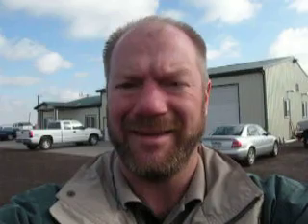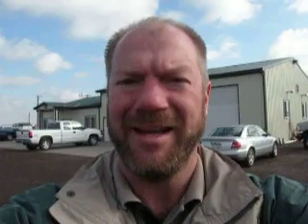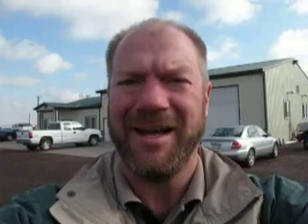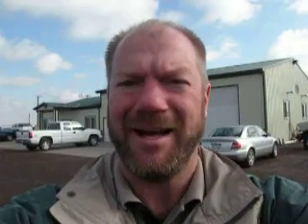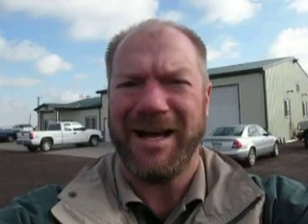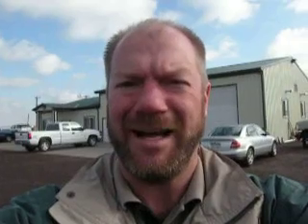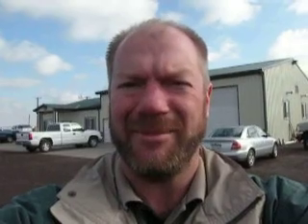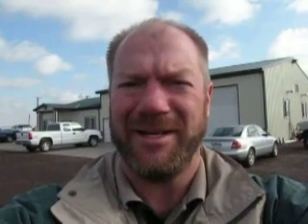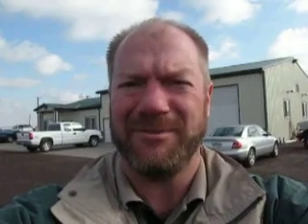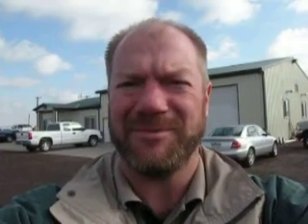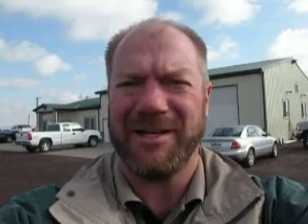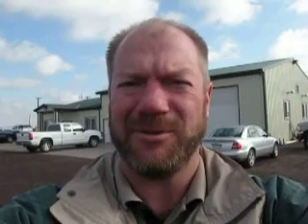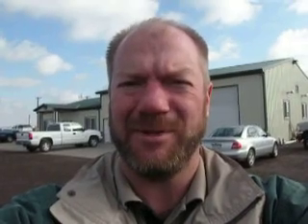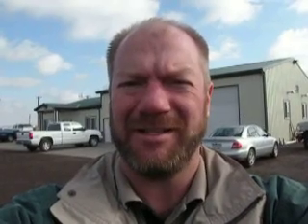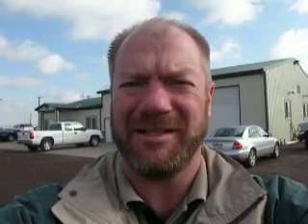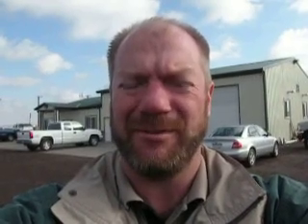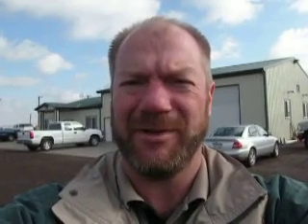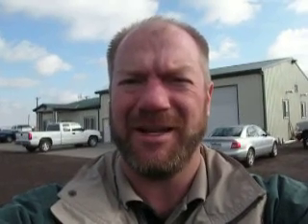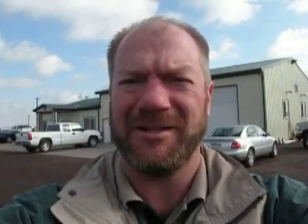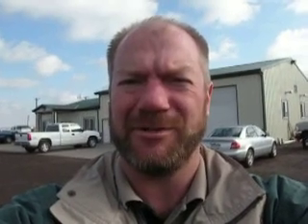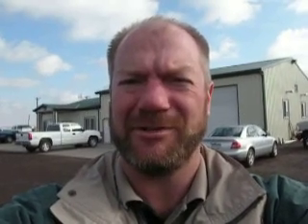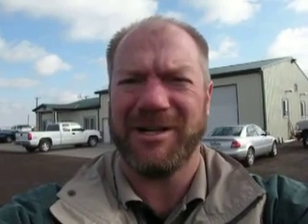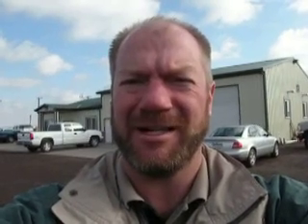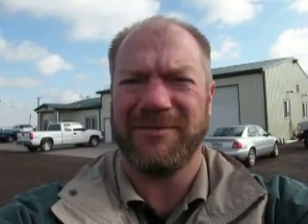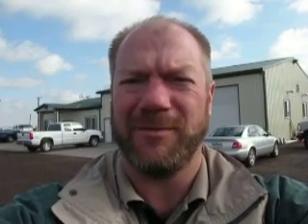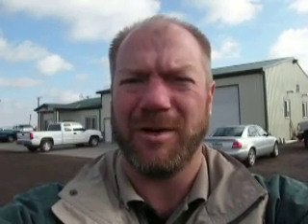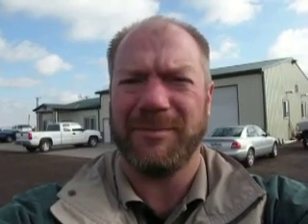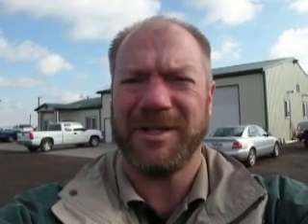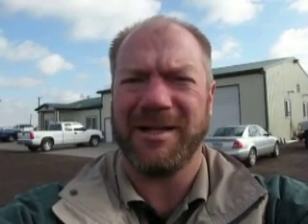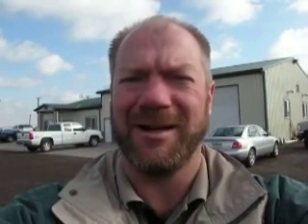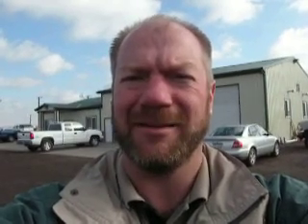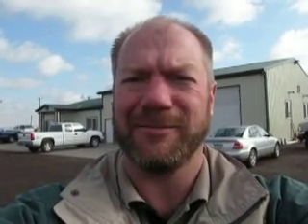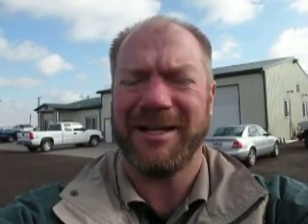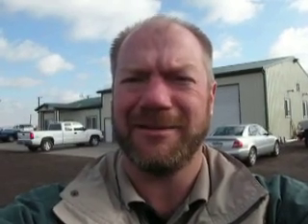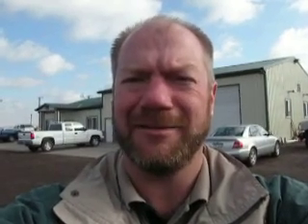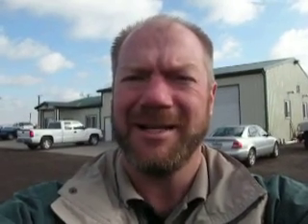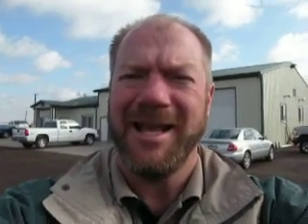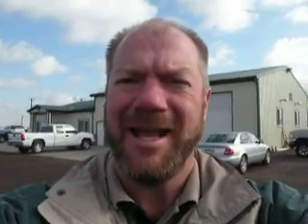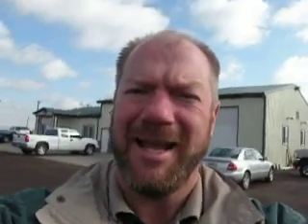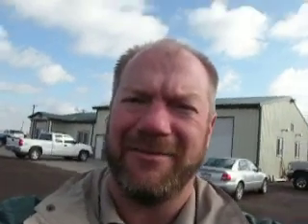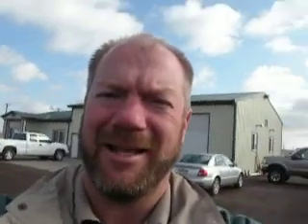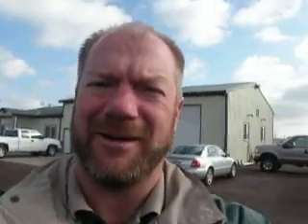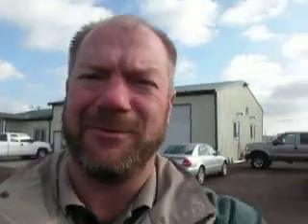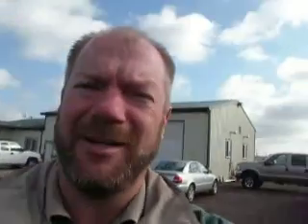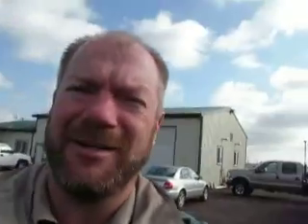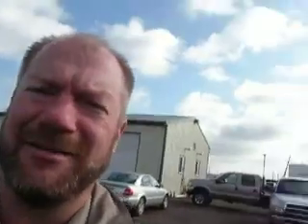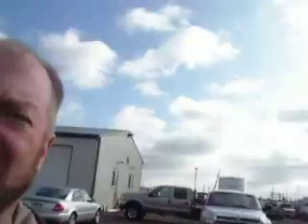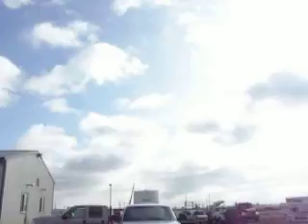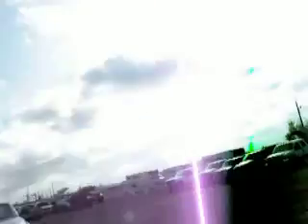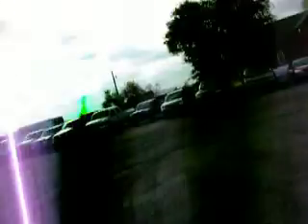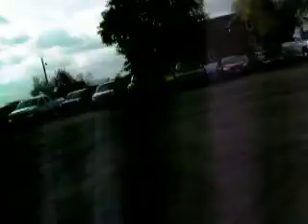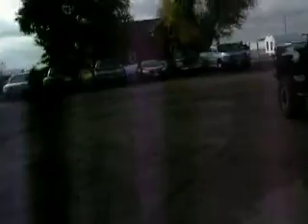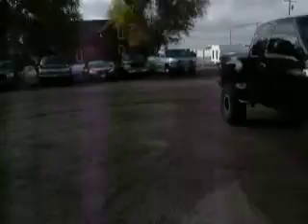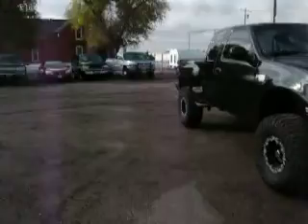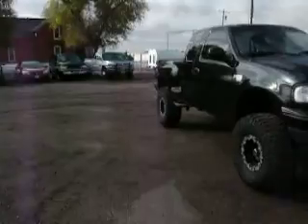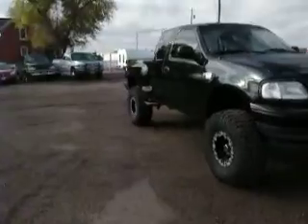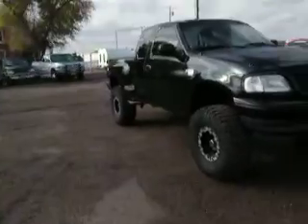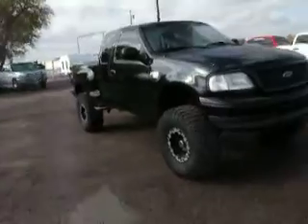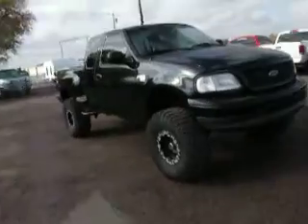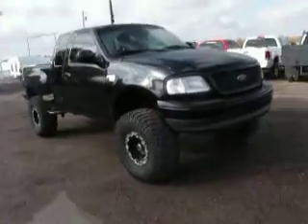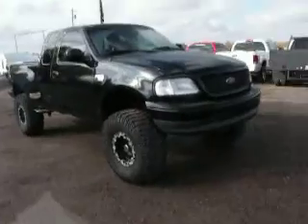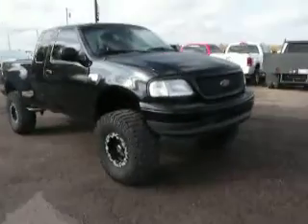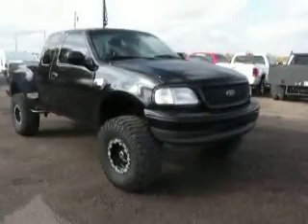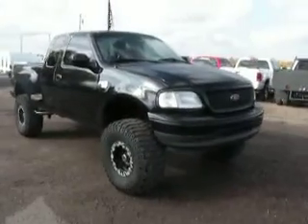Hi, my name is Mike Willis. I'm with Country Truck in Fort Lupton, Colorado, and I've got a real nice Ford to show you. Take a look at this.